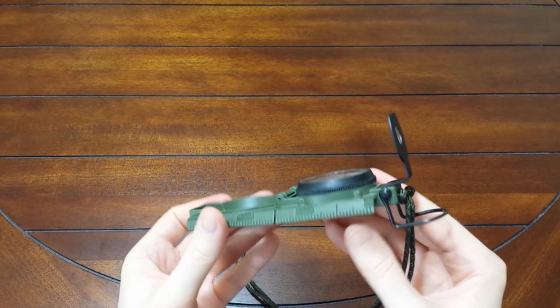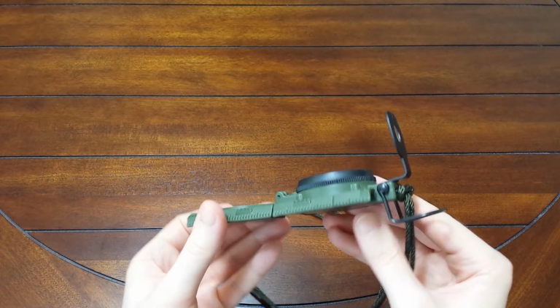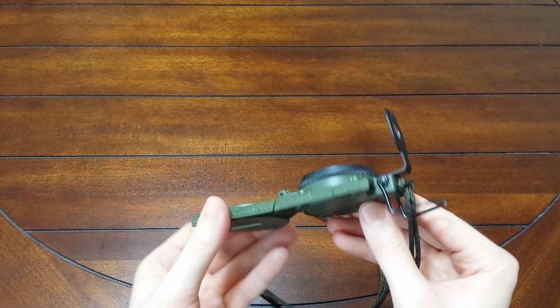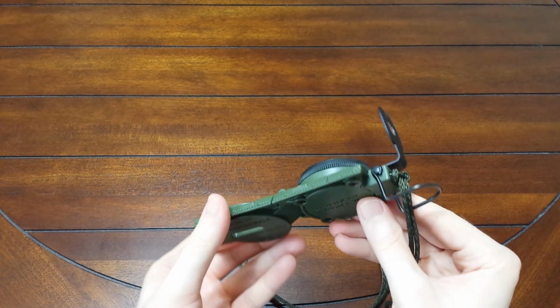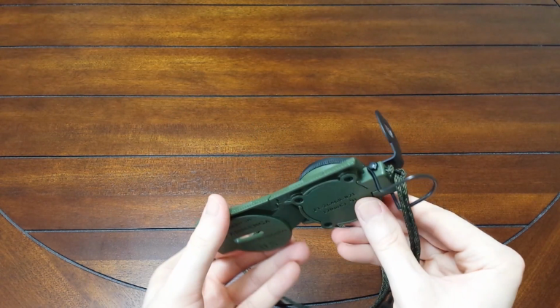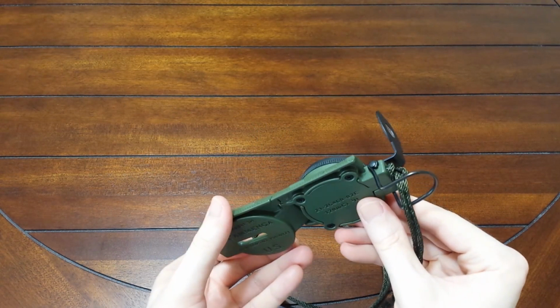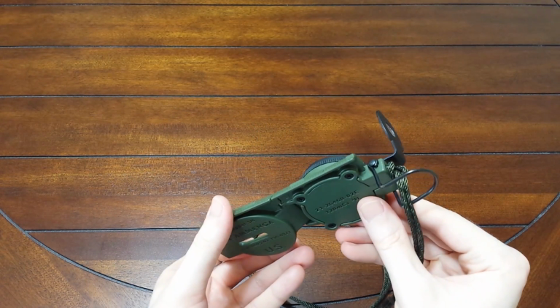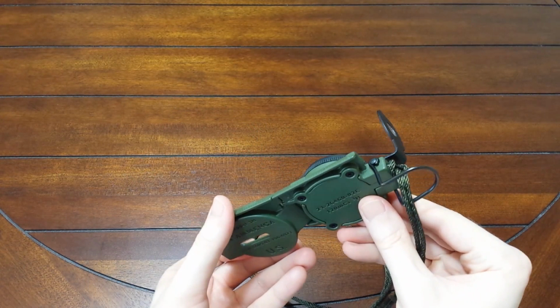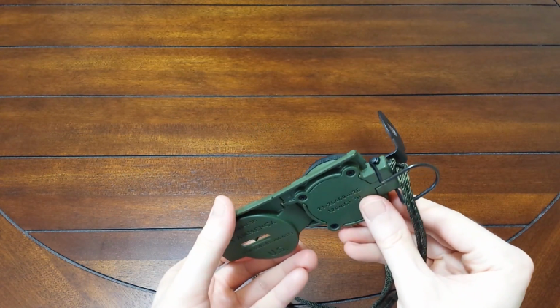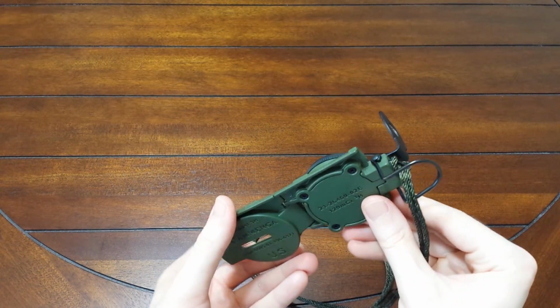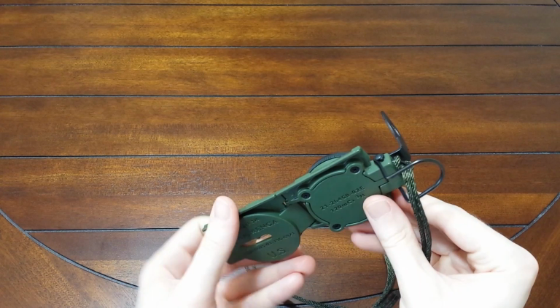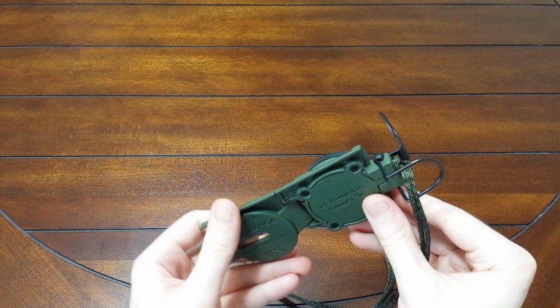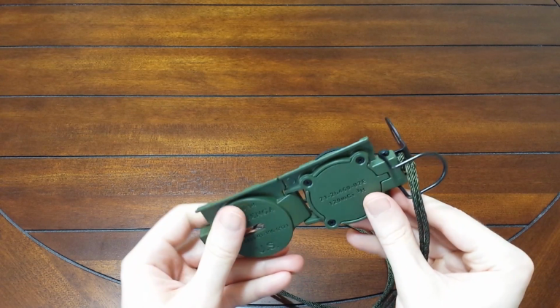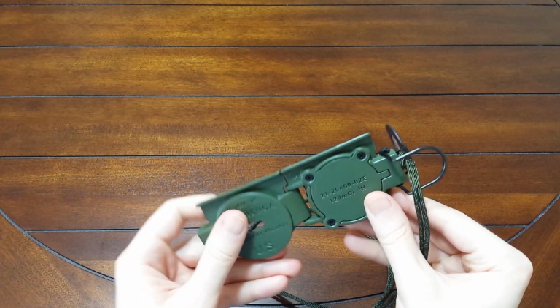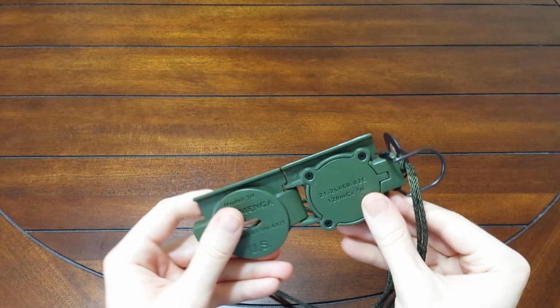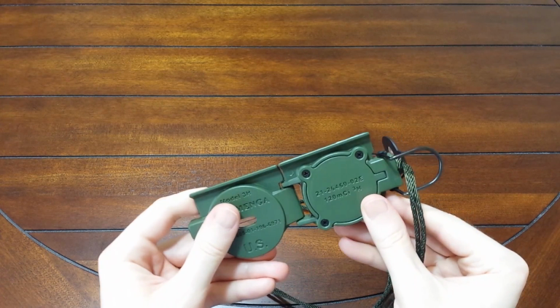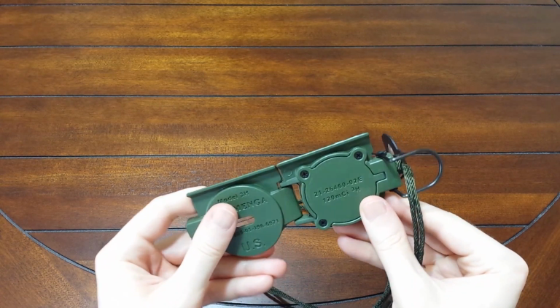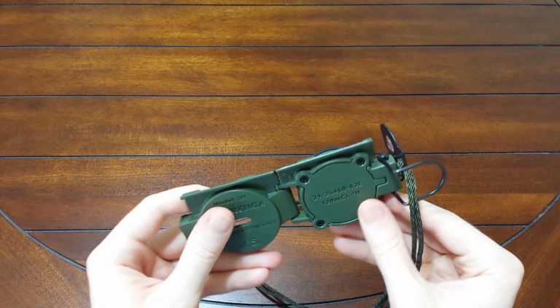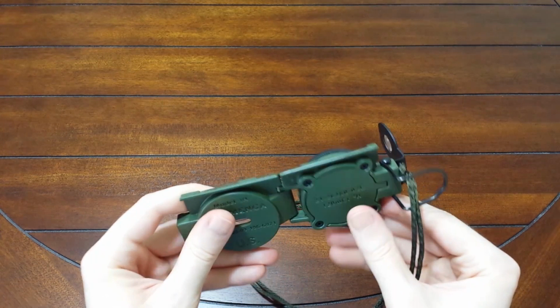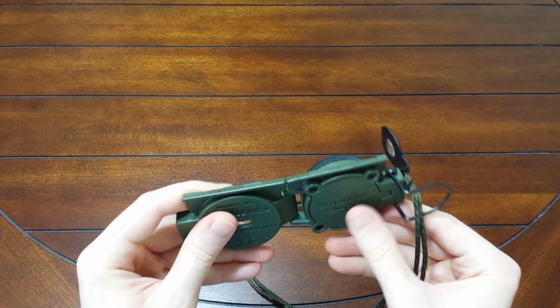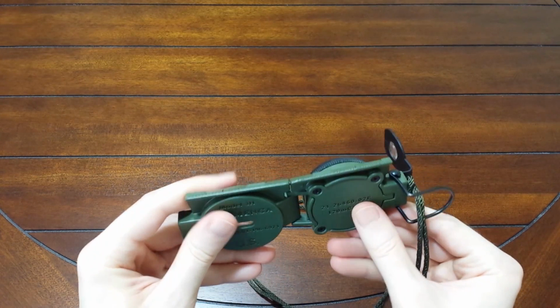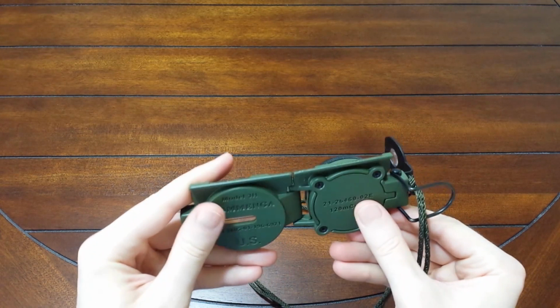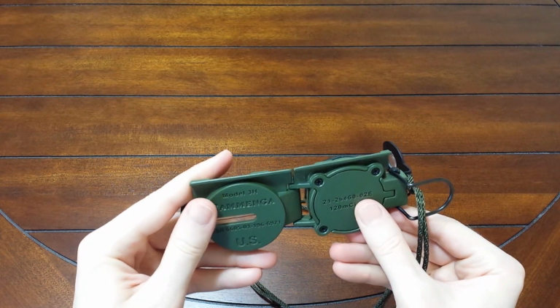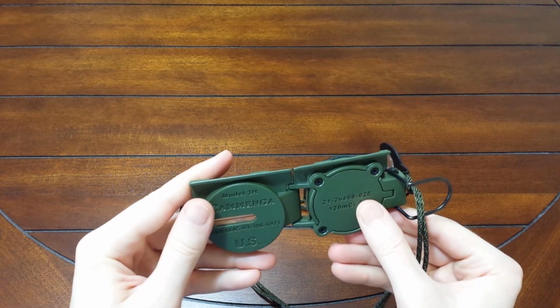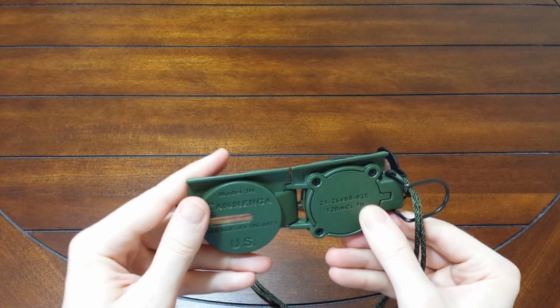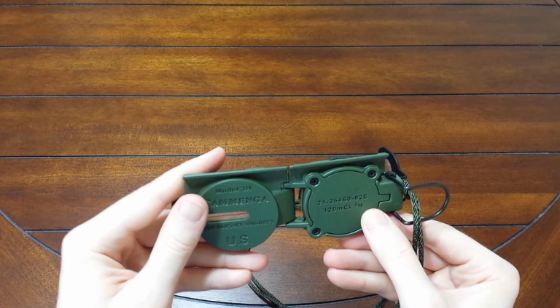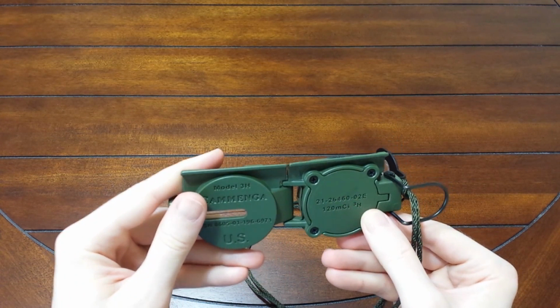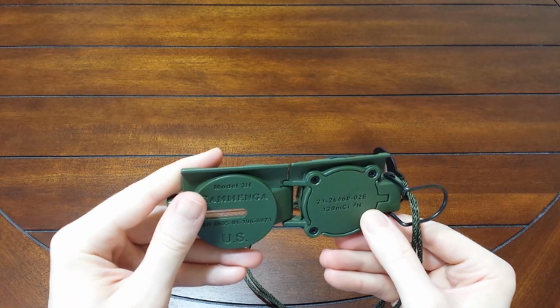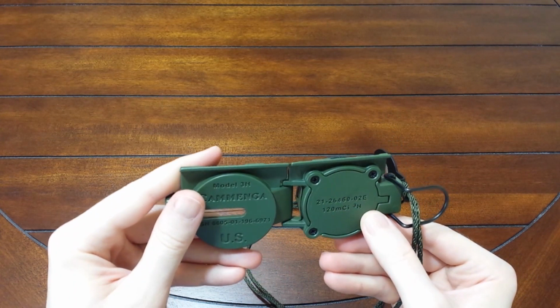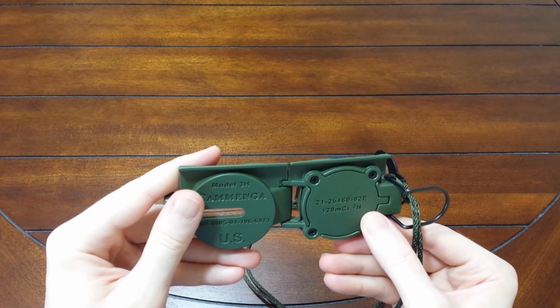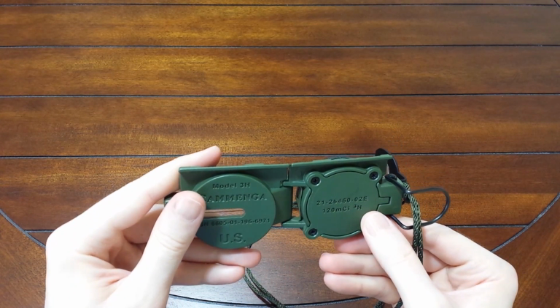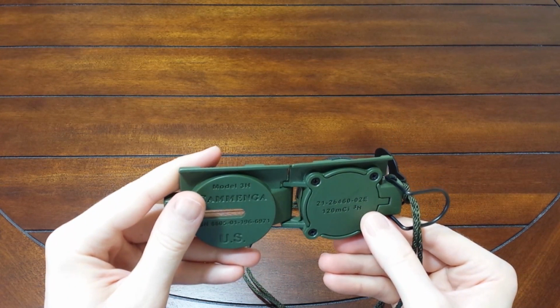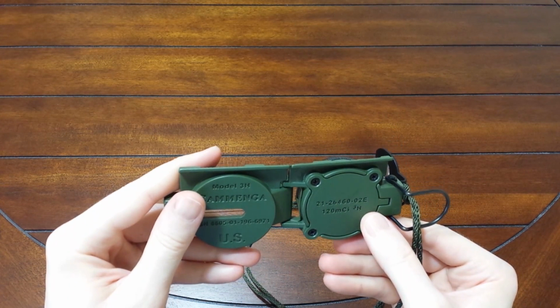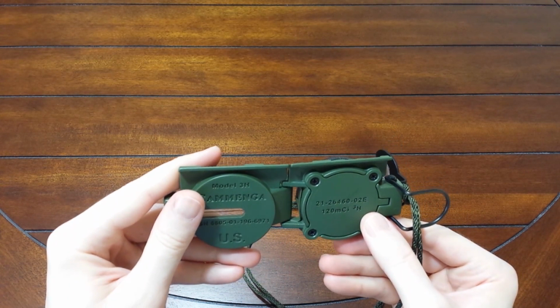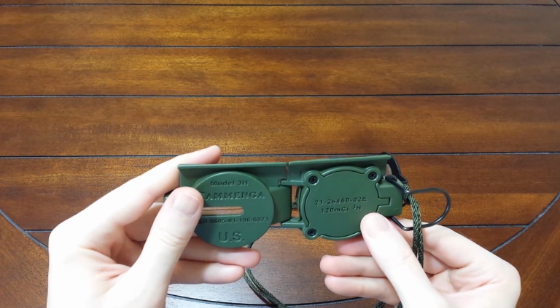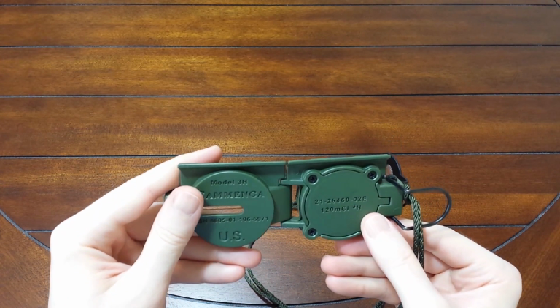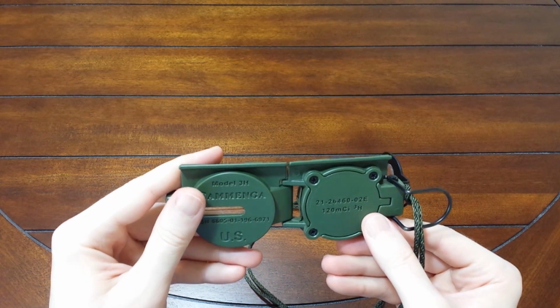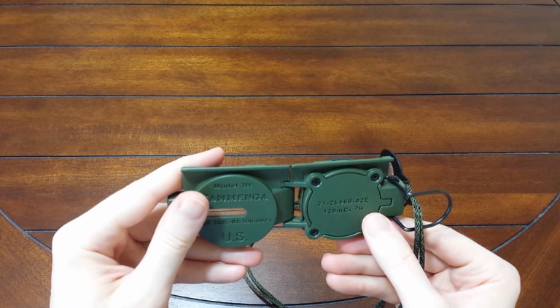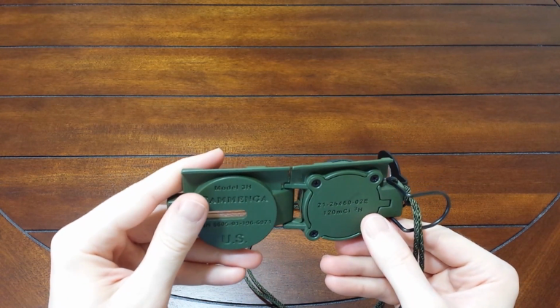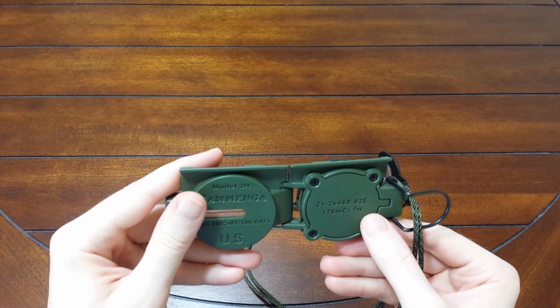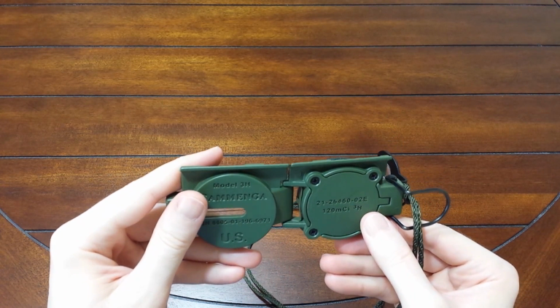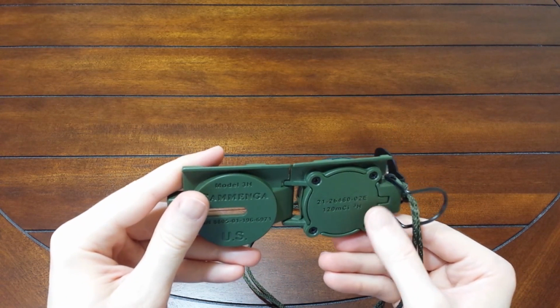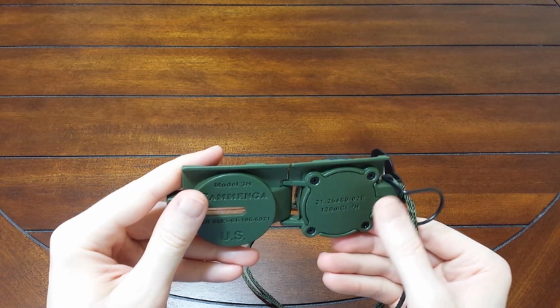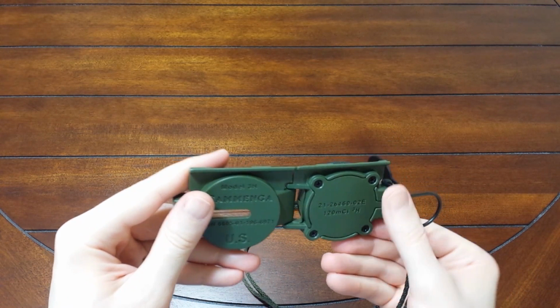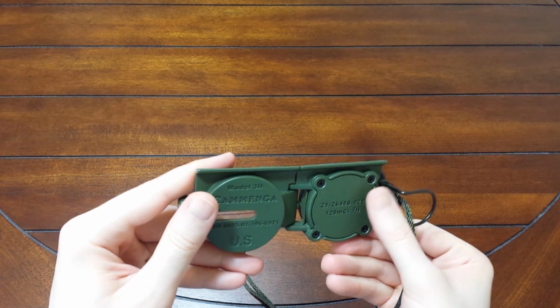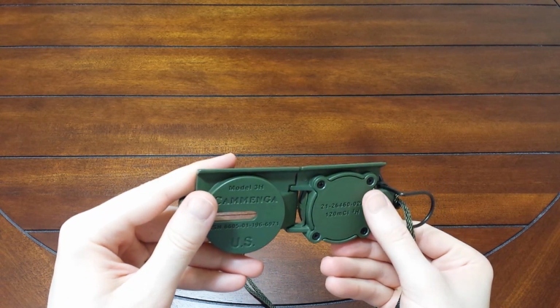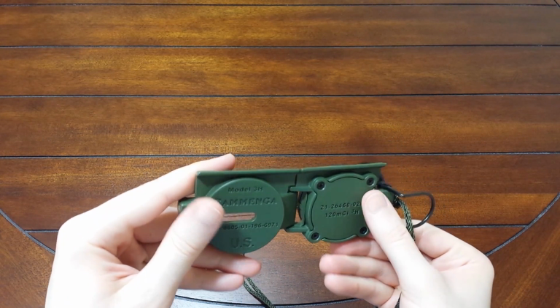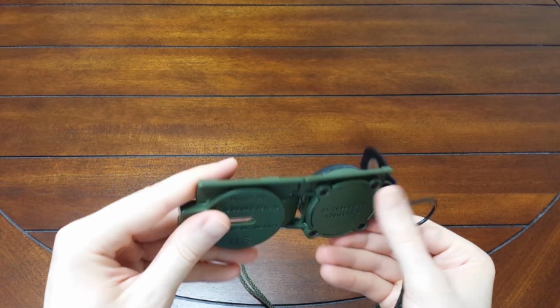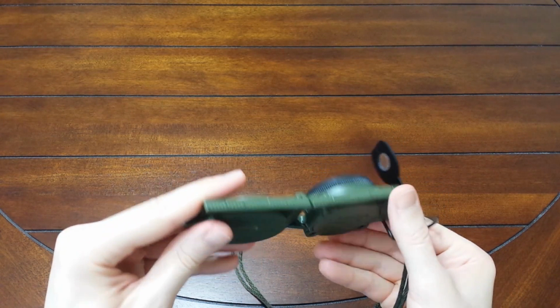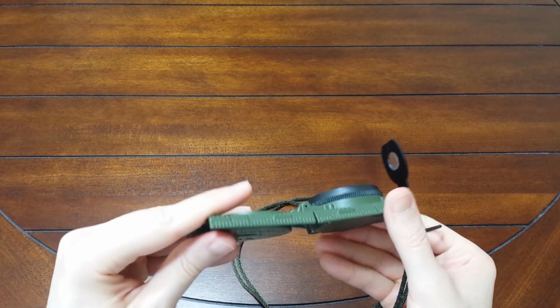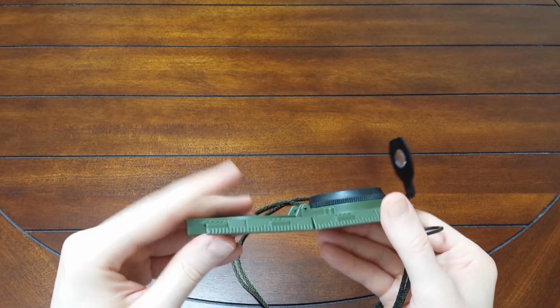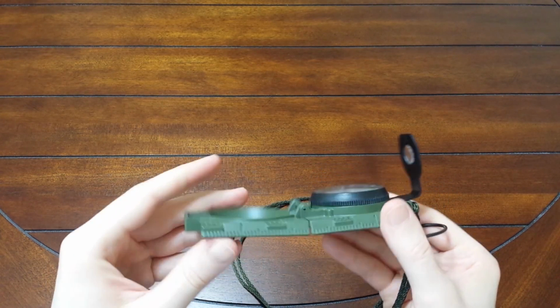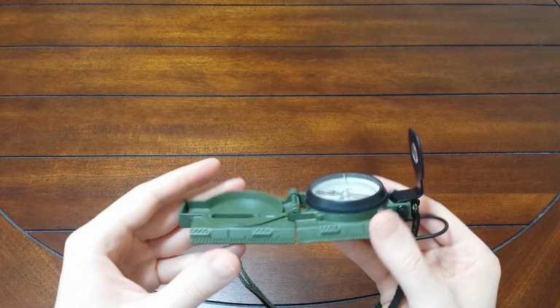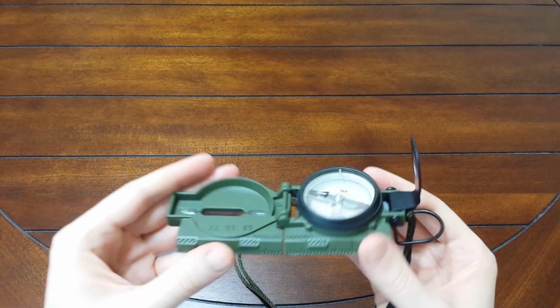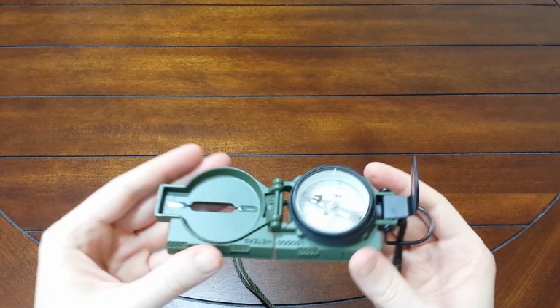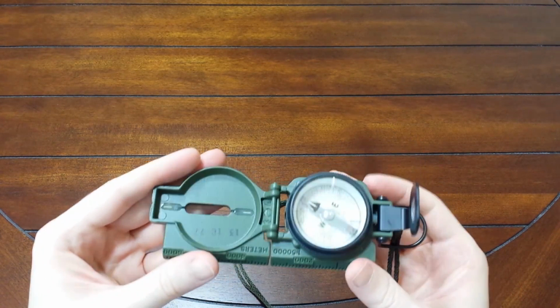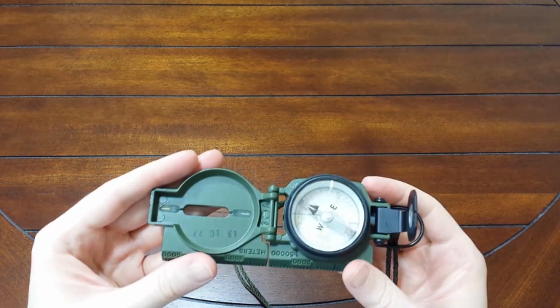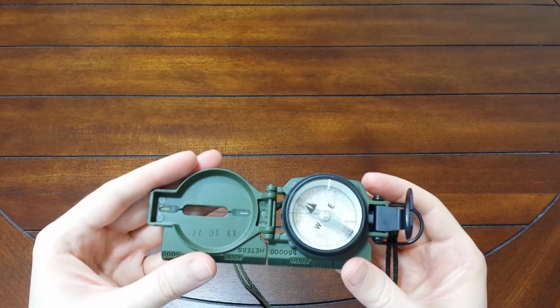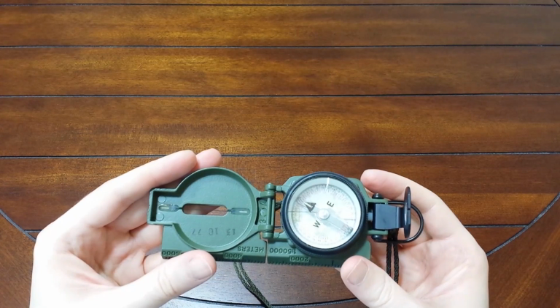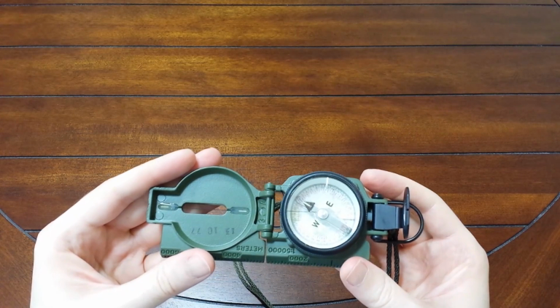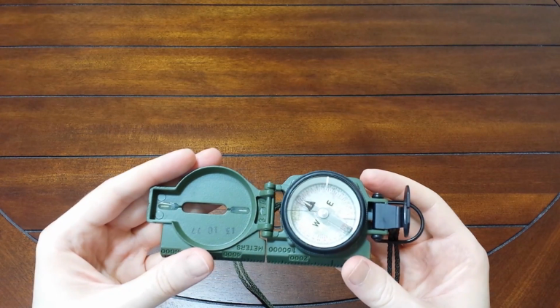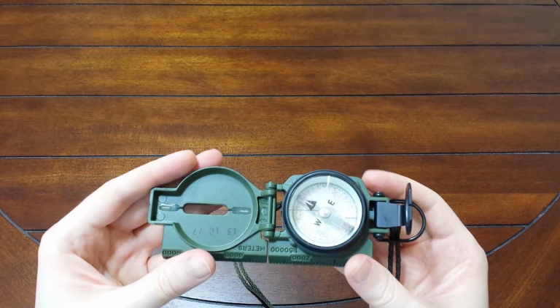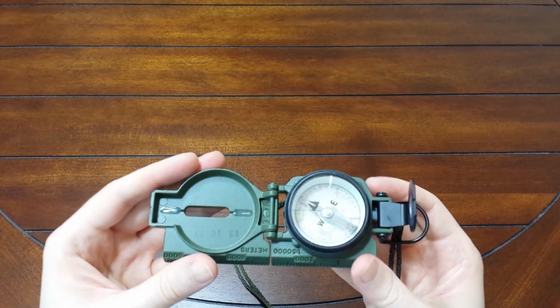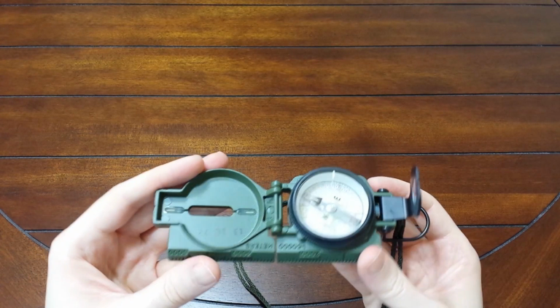Very good design, very good compass. This thing is just fantastic and made to take a beating. Highly recommend.